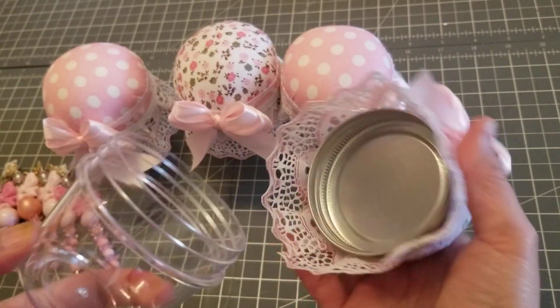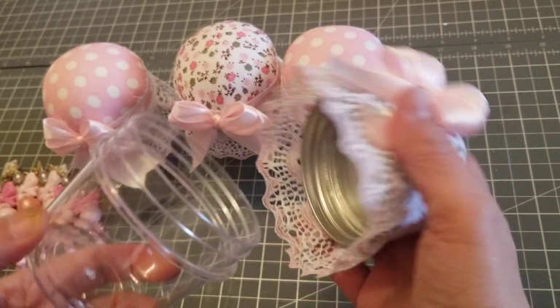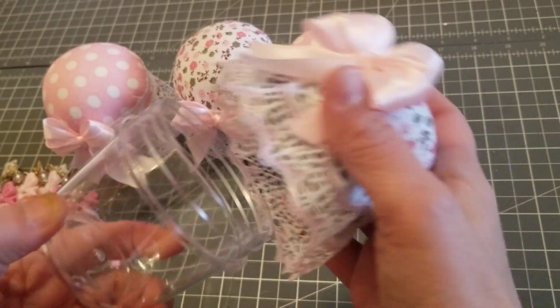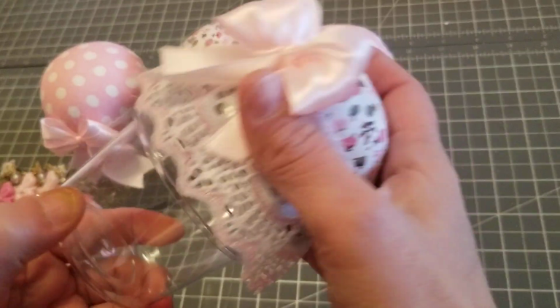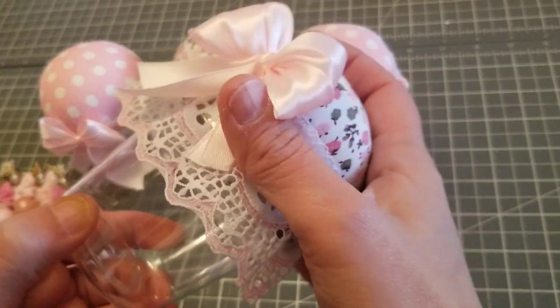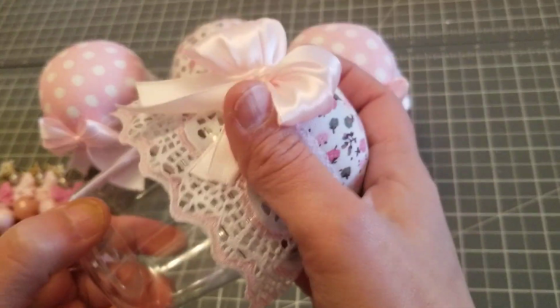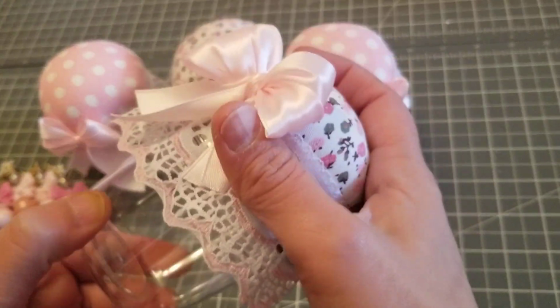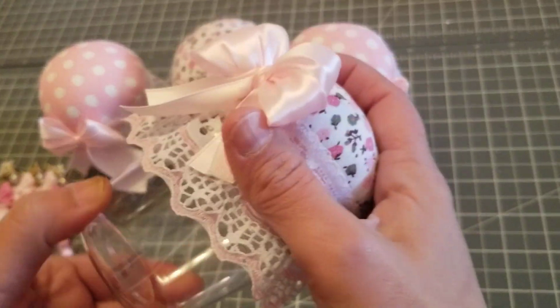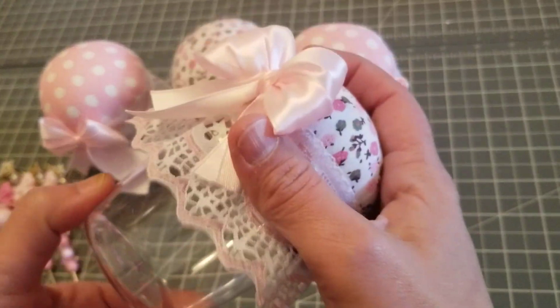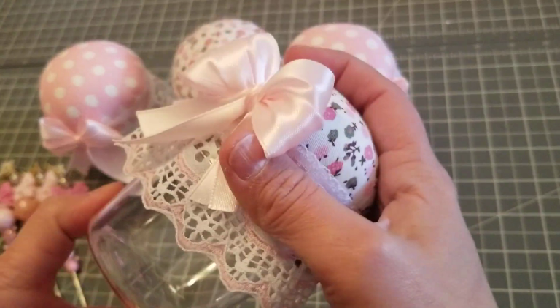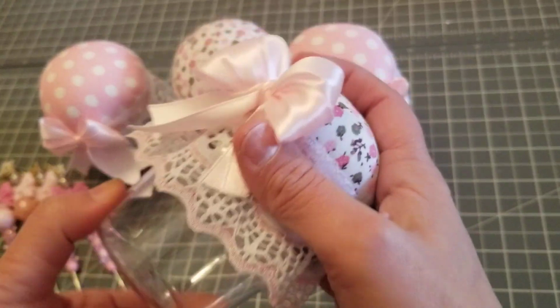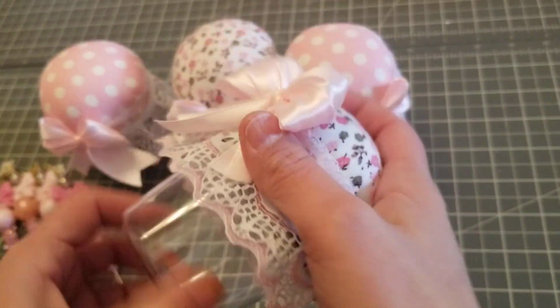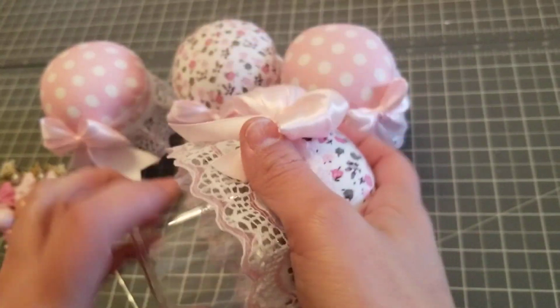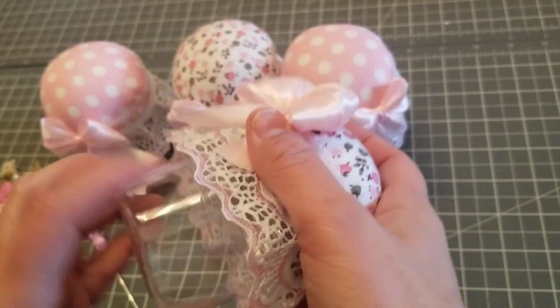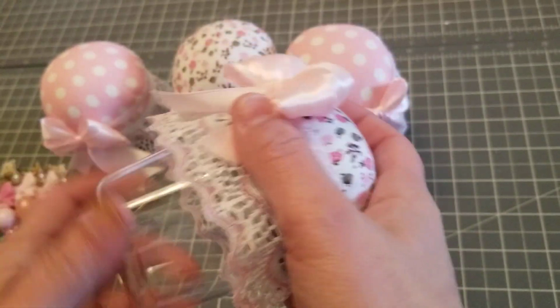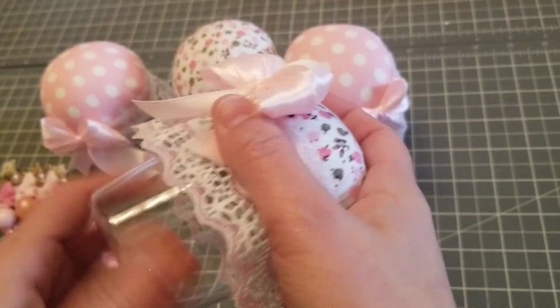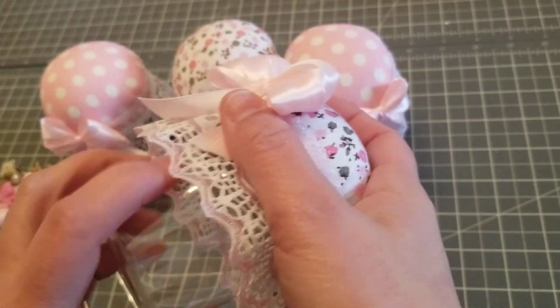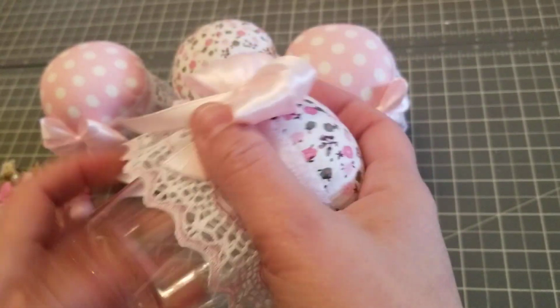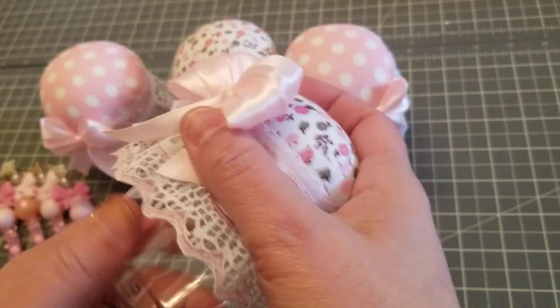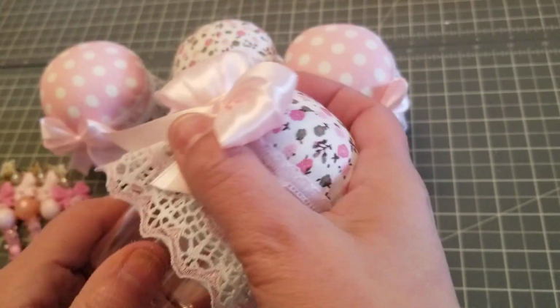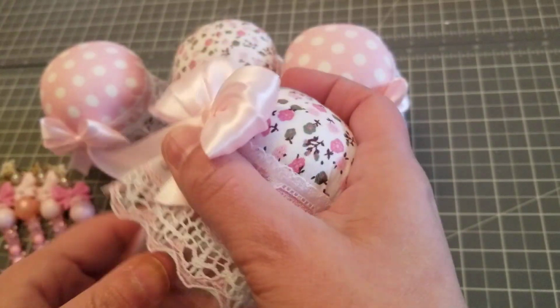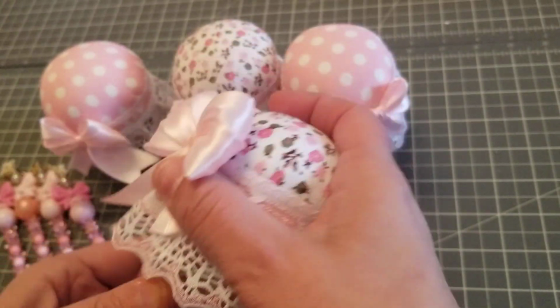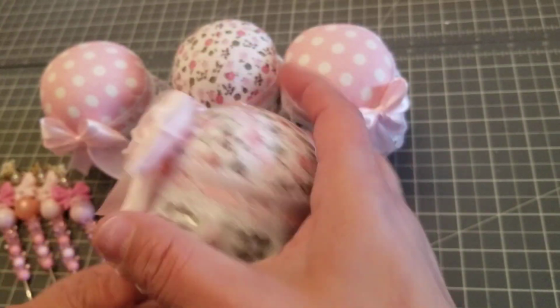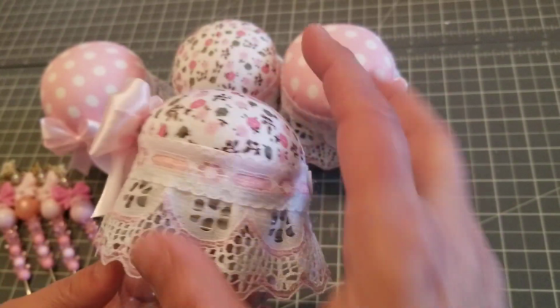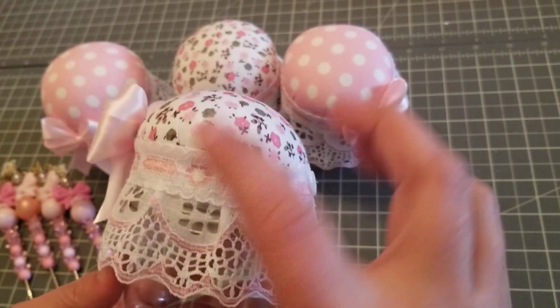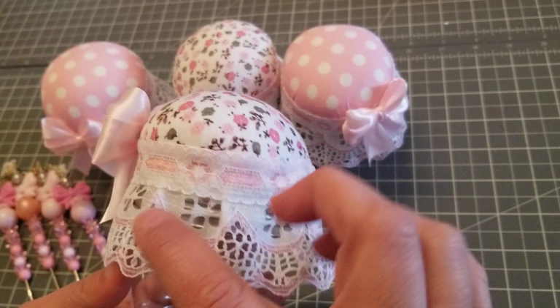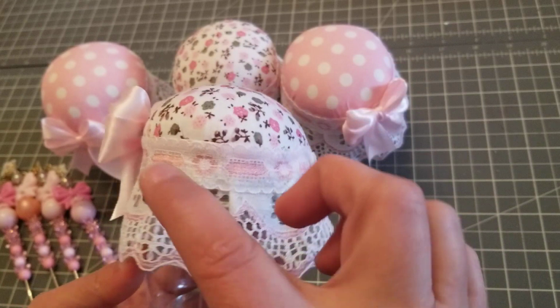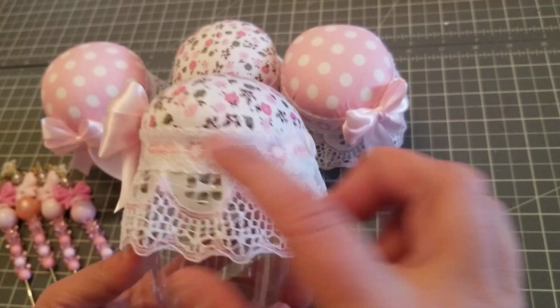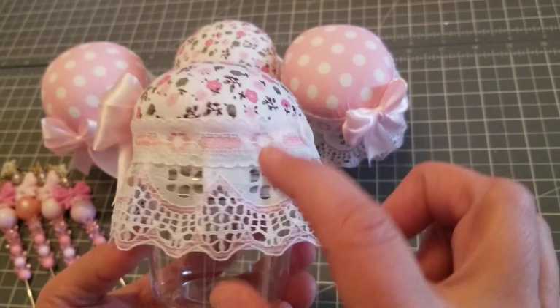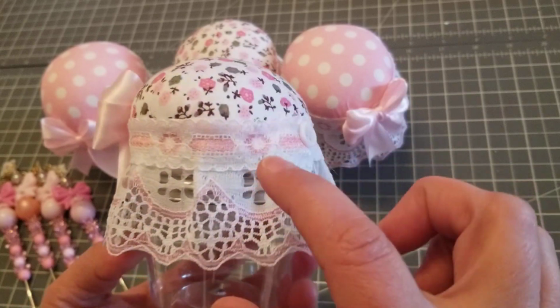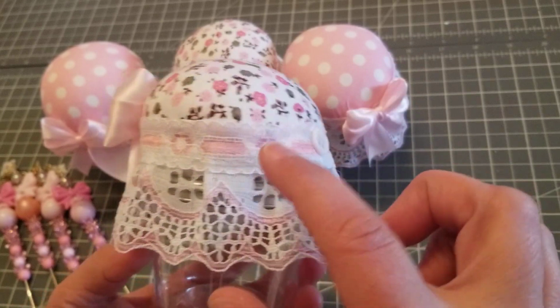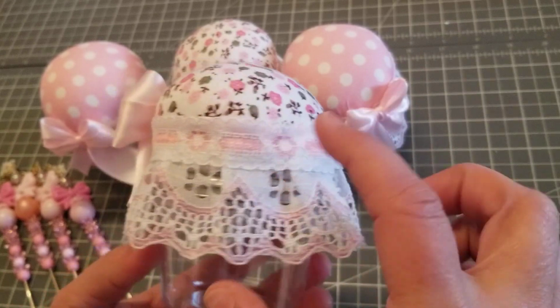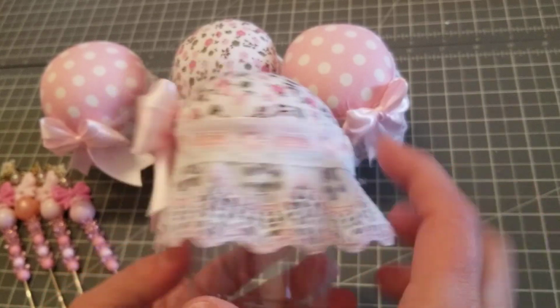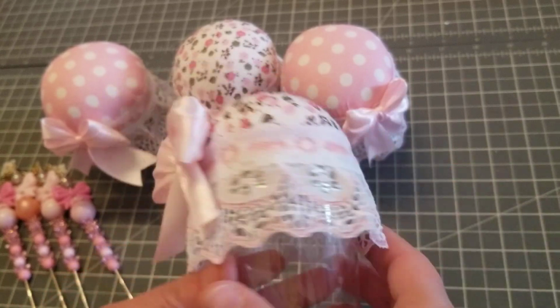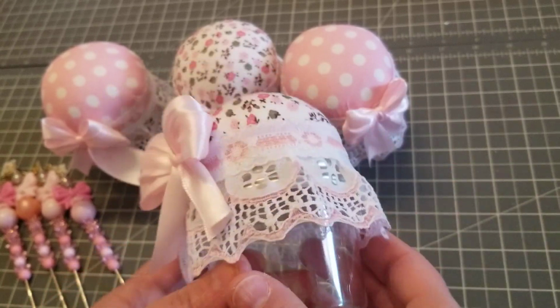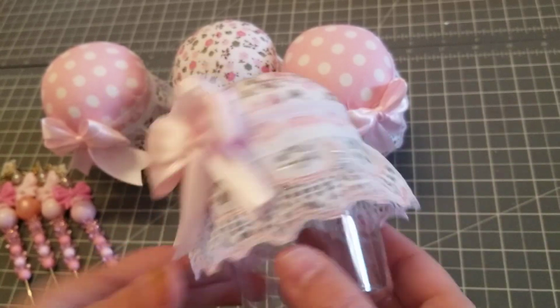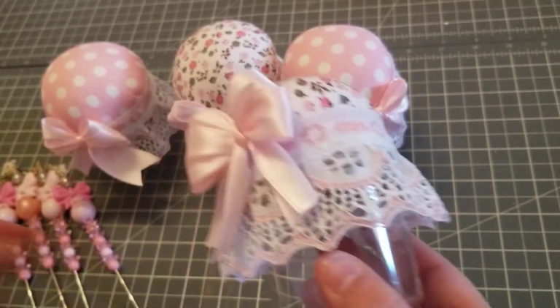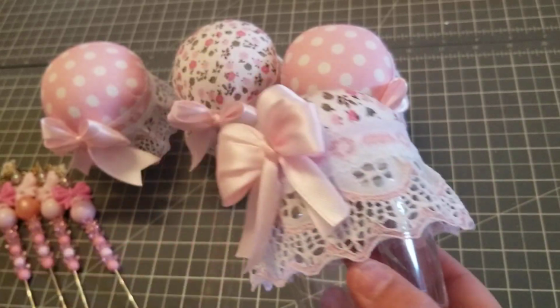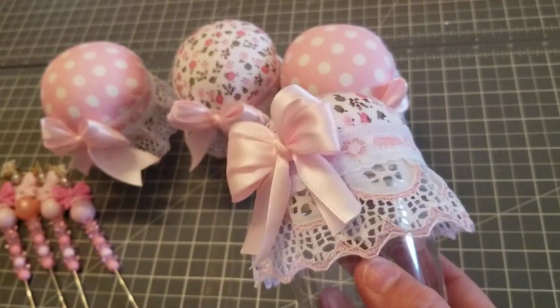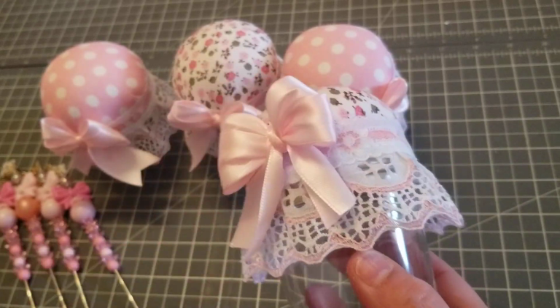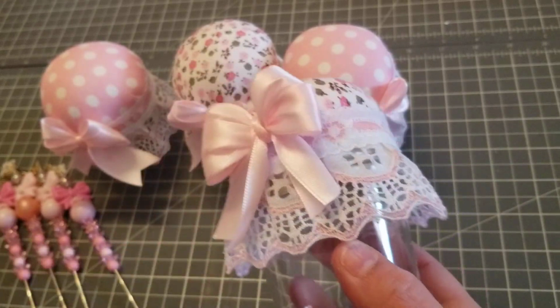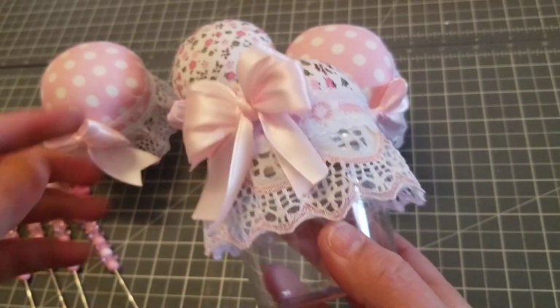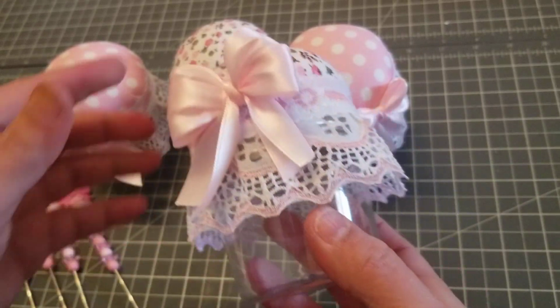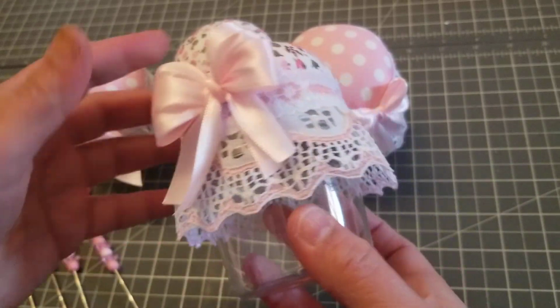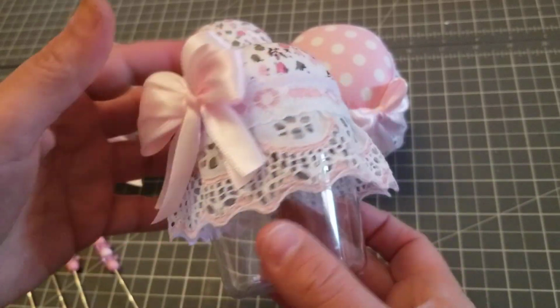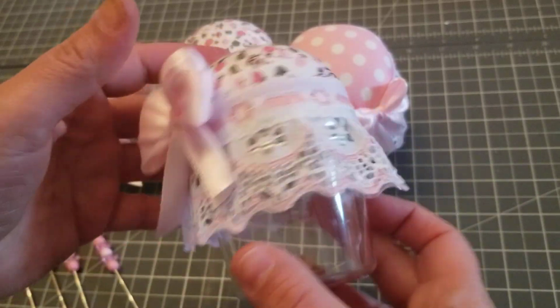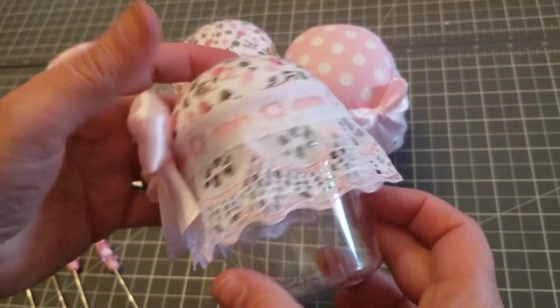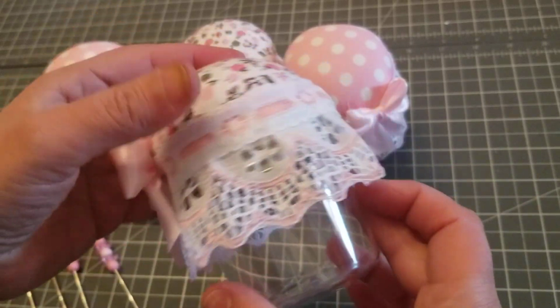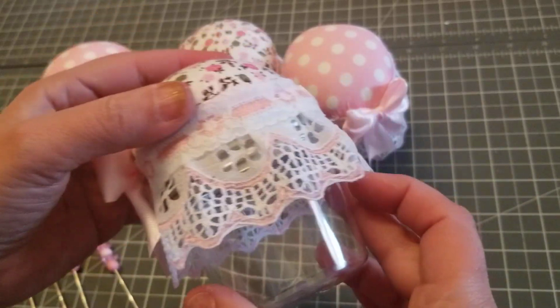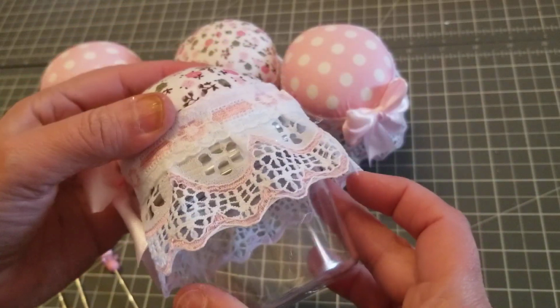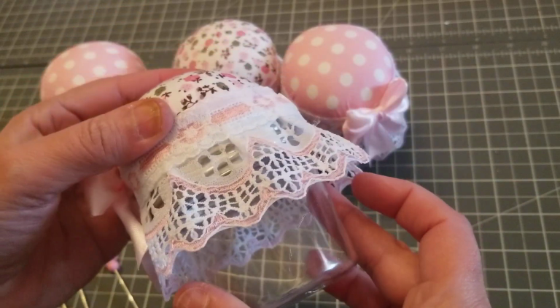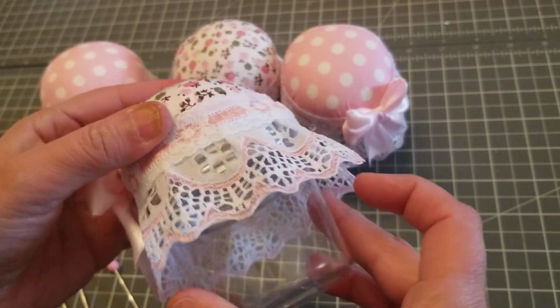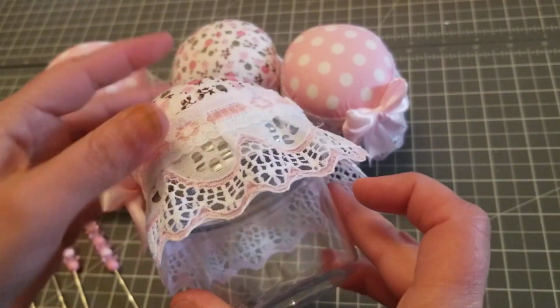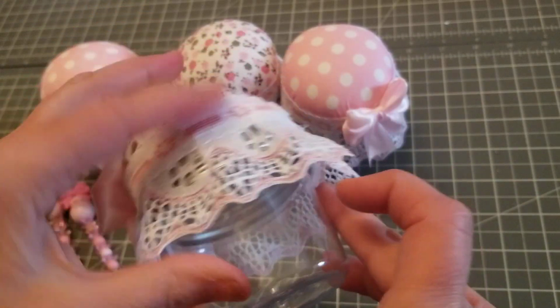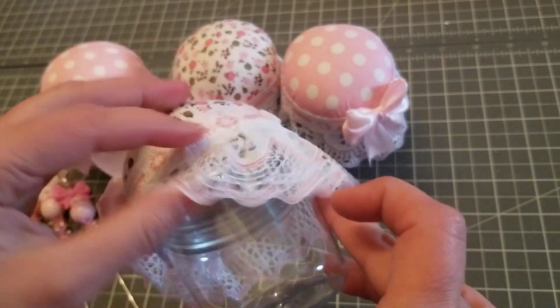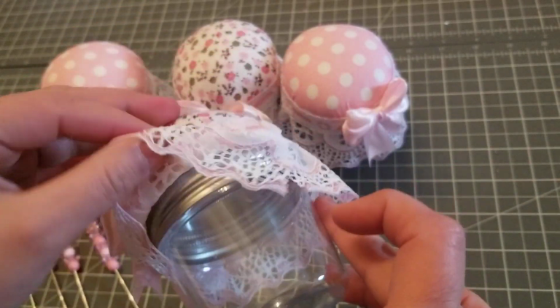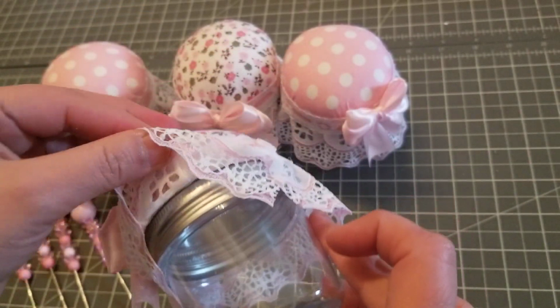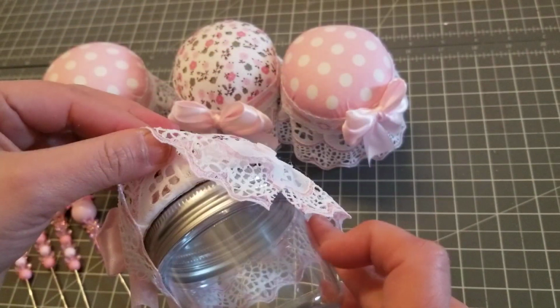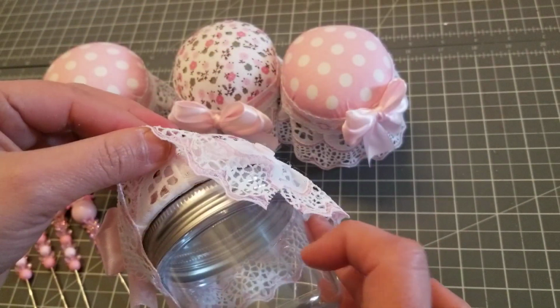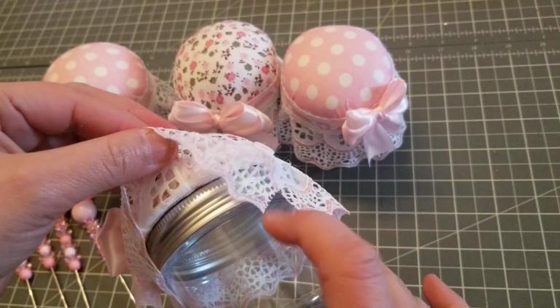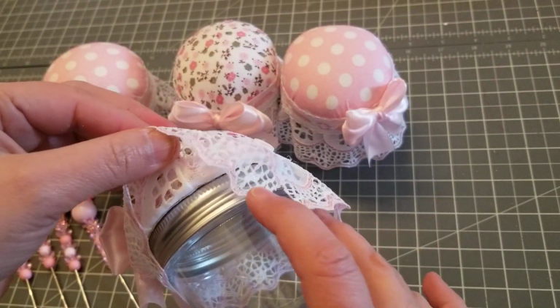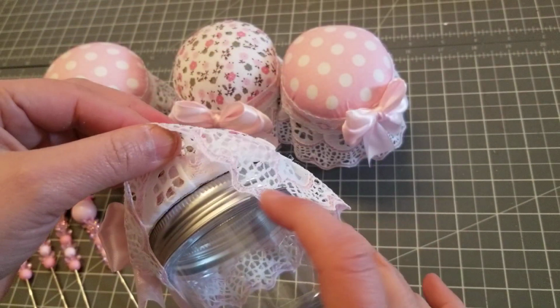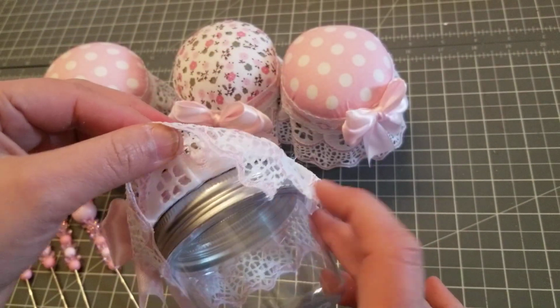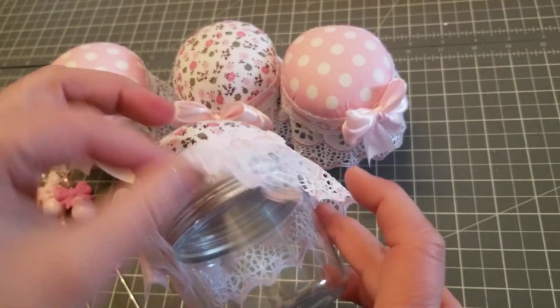What I did was I just hot glued it — I took the band off and then hot glued it to the lid.